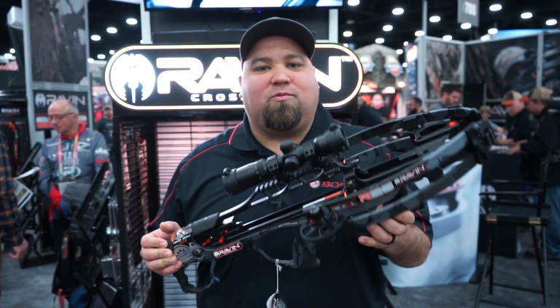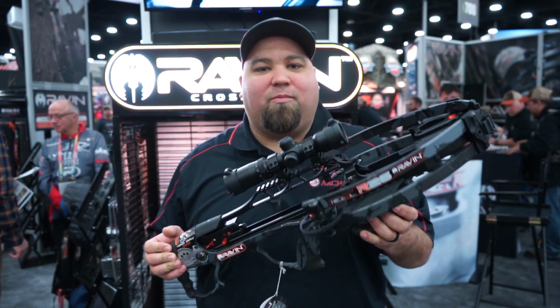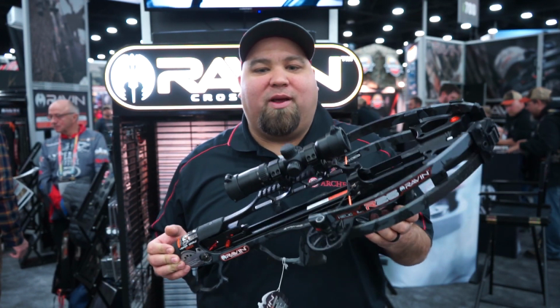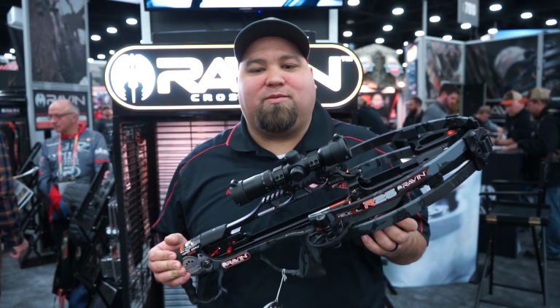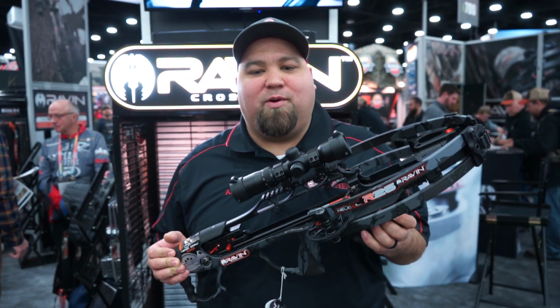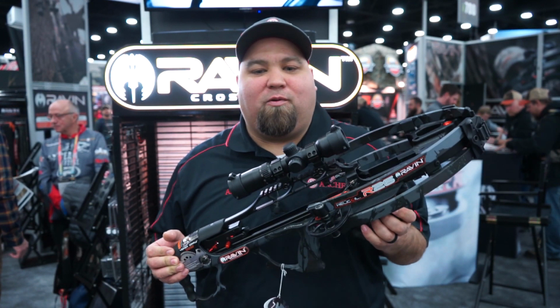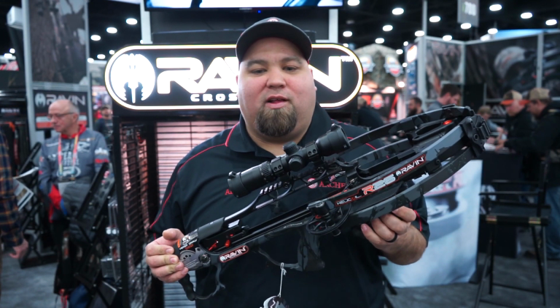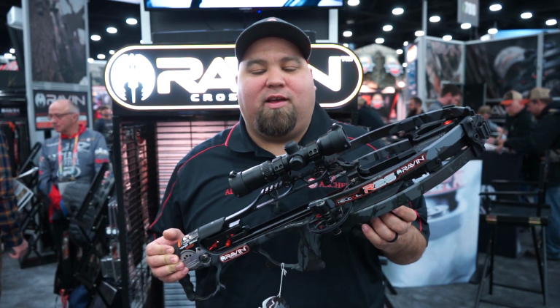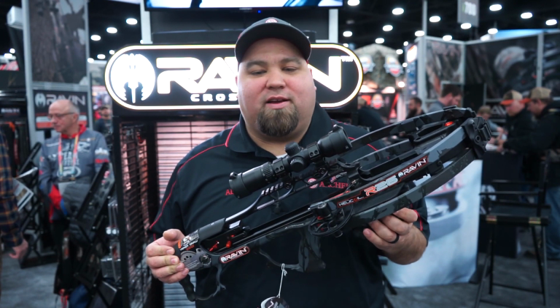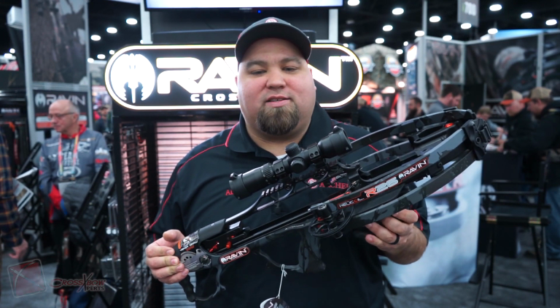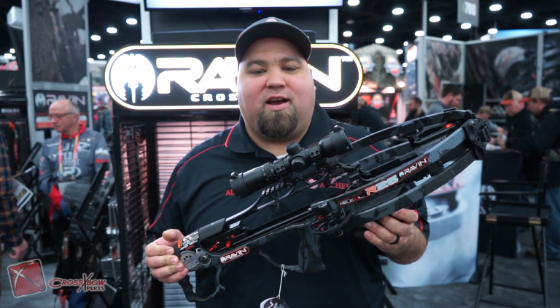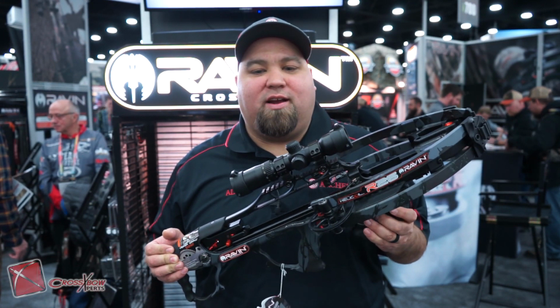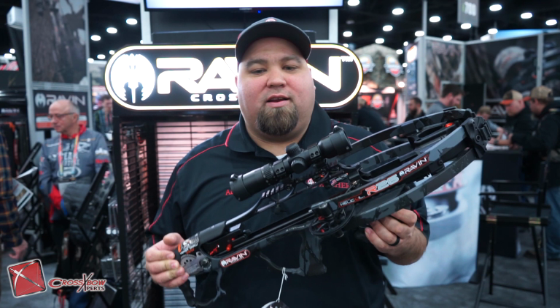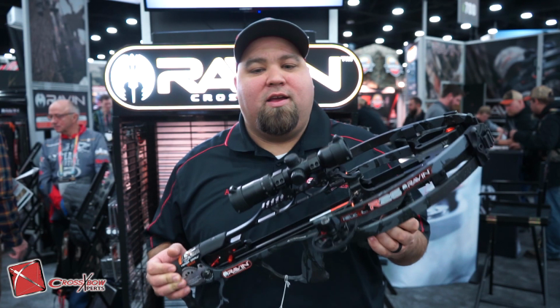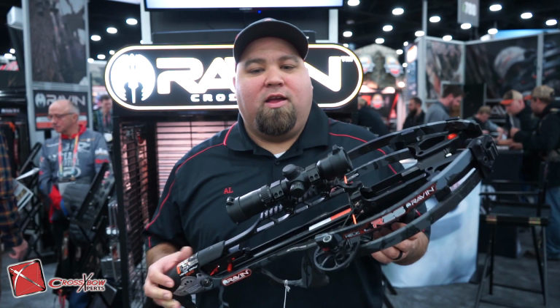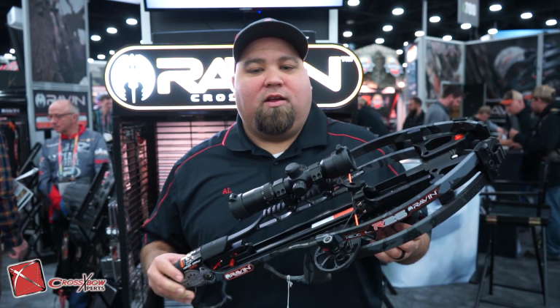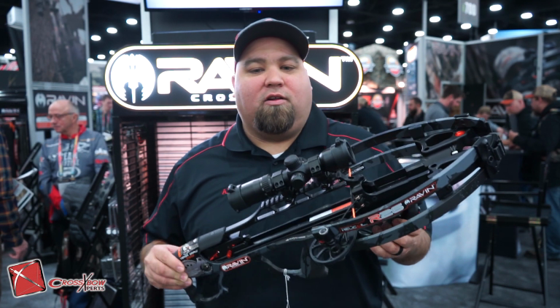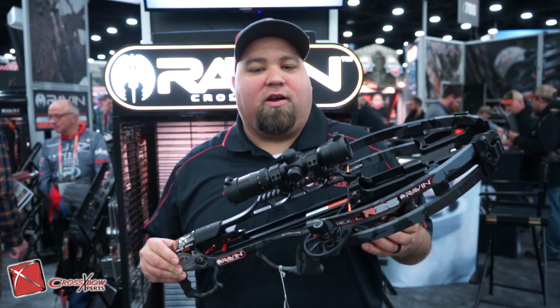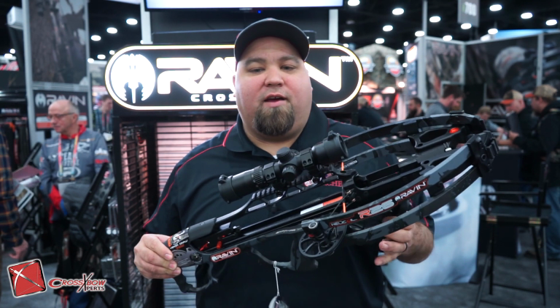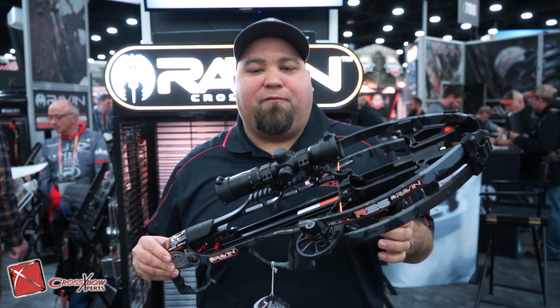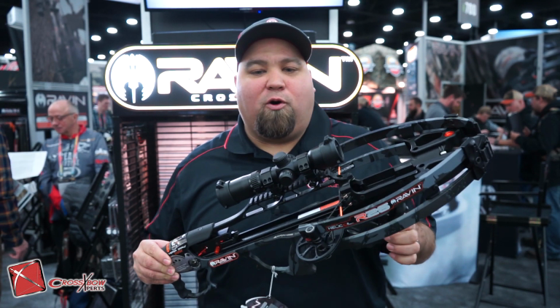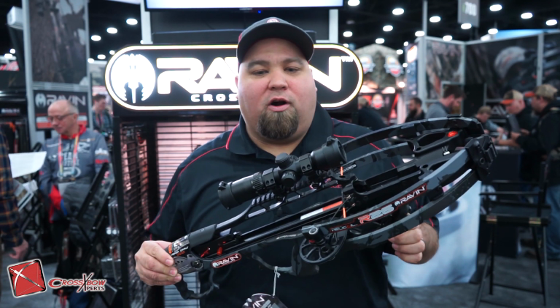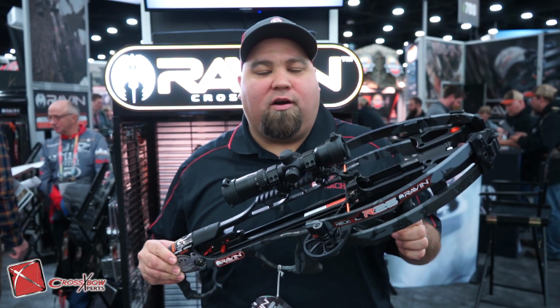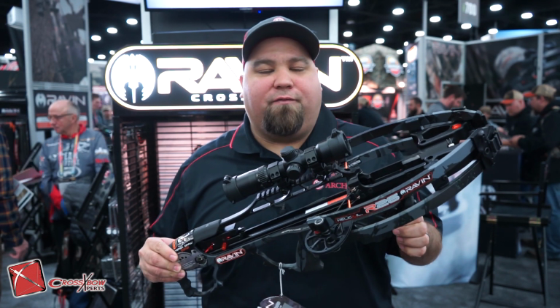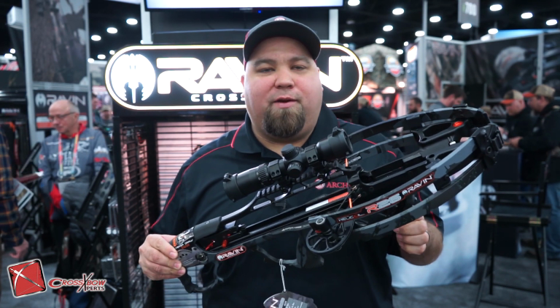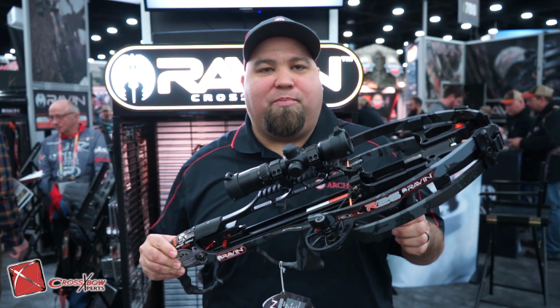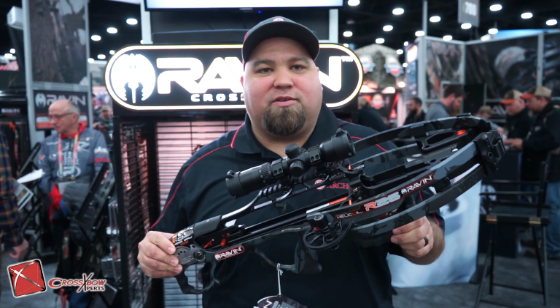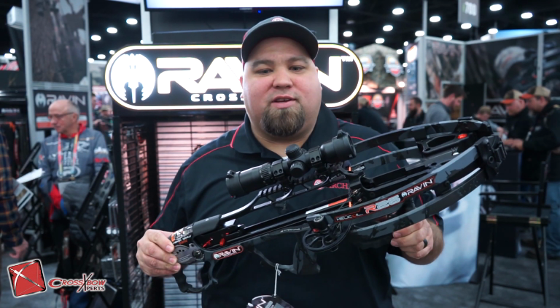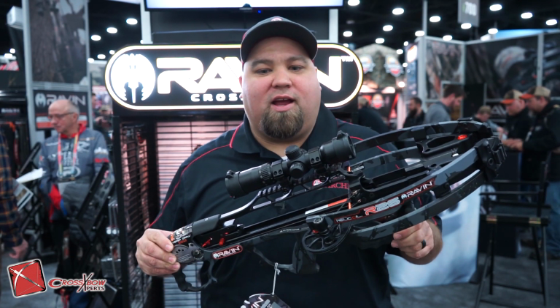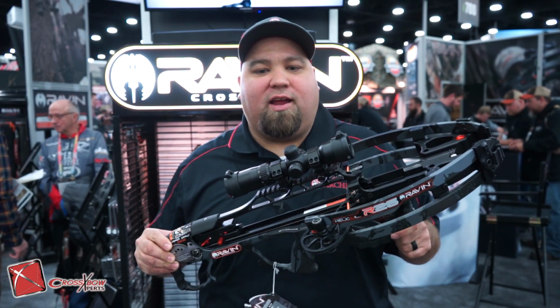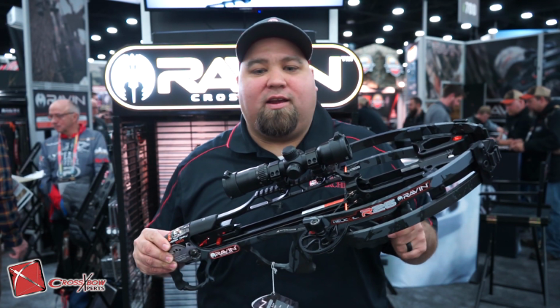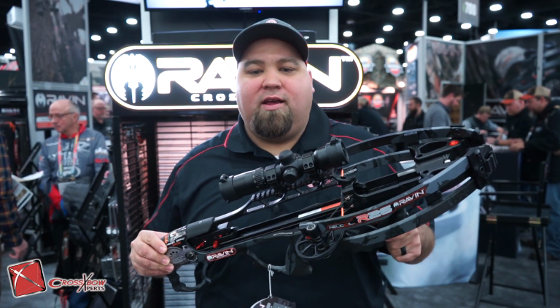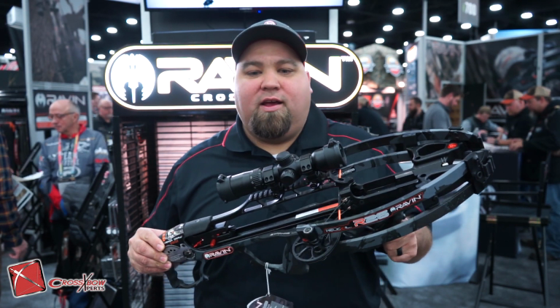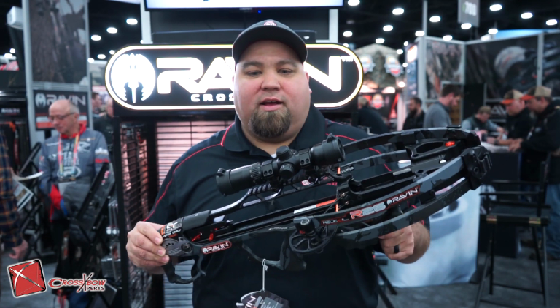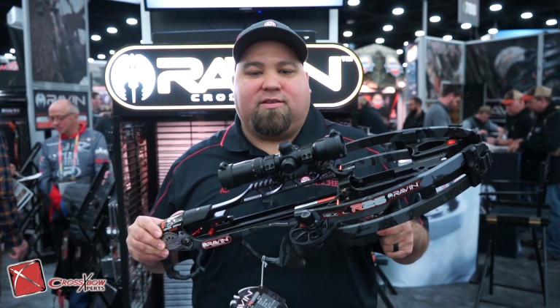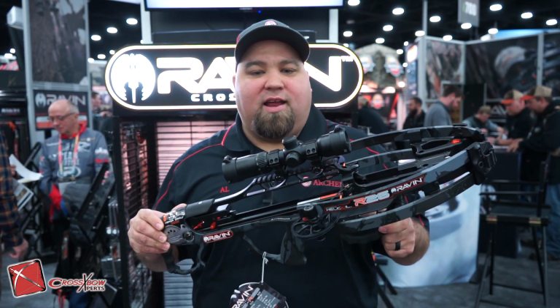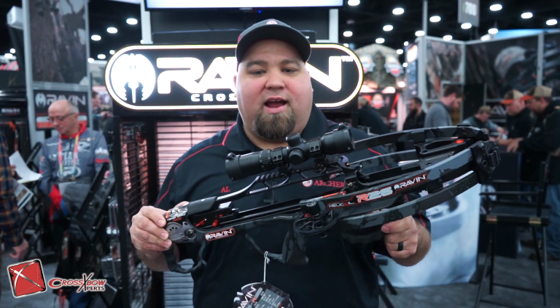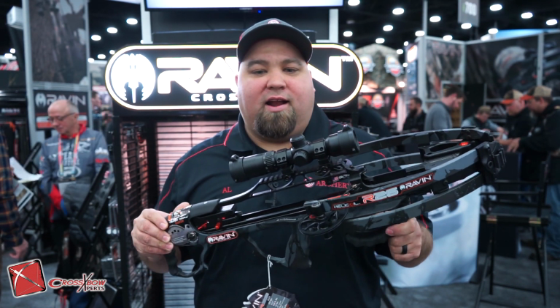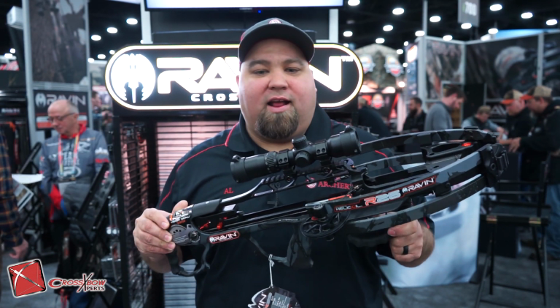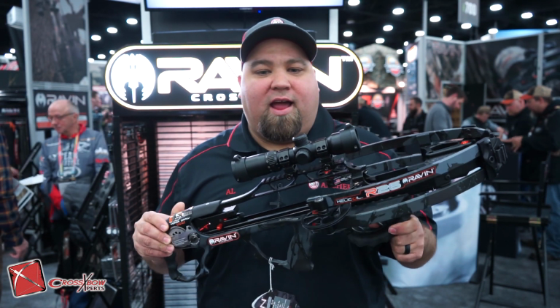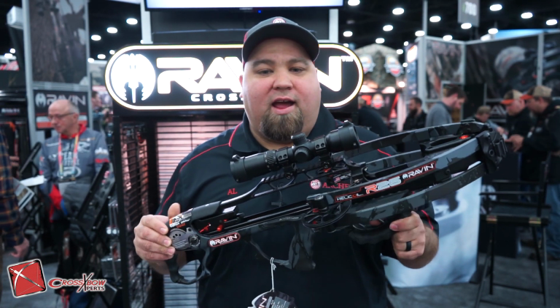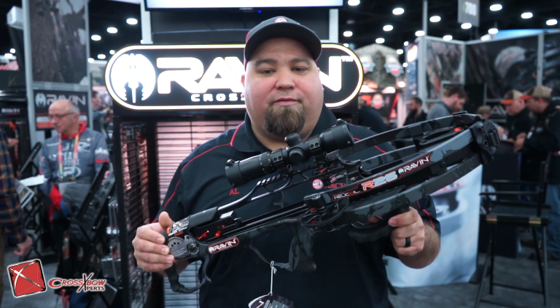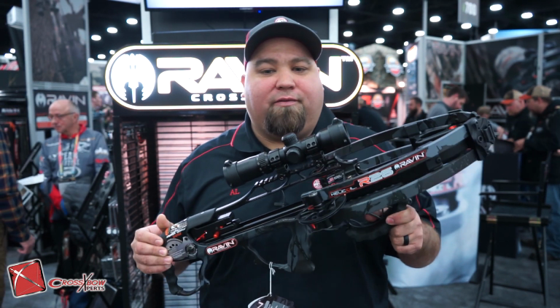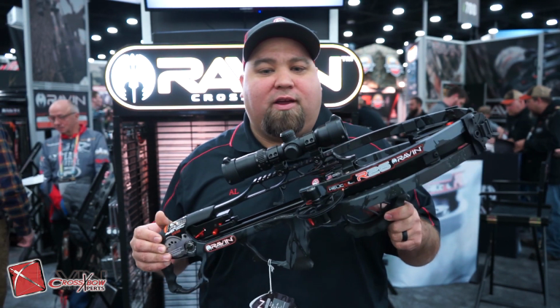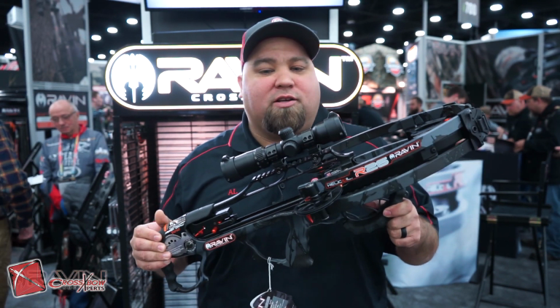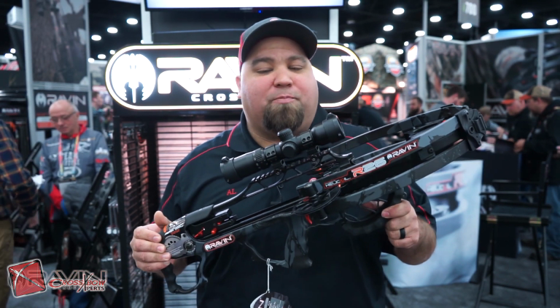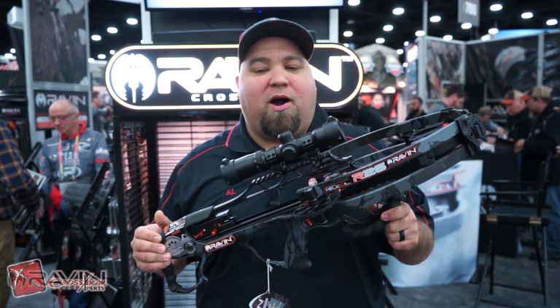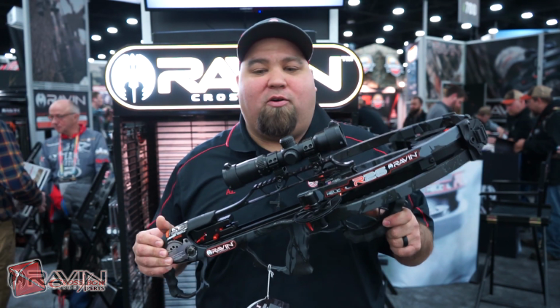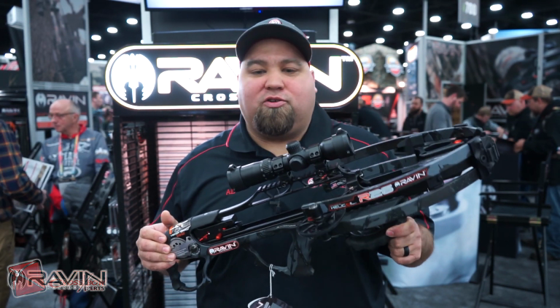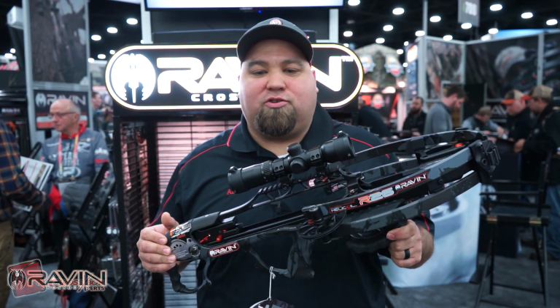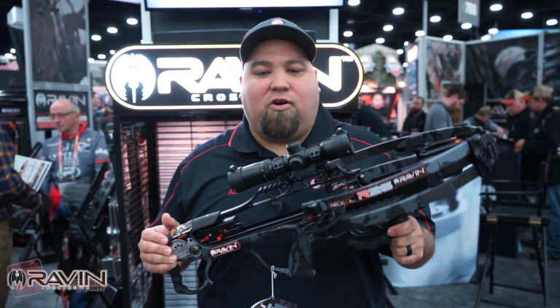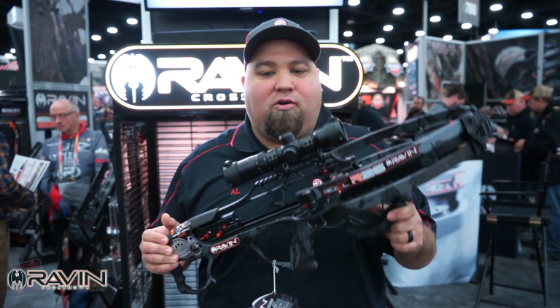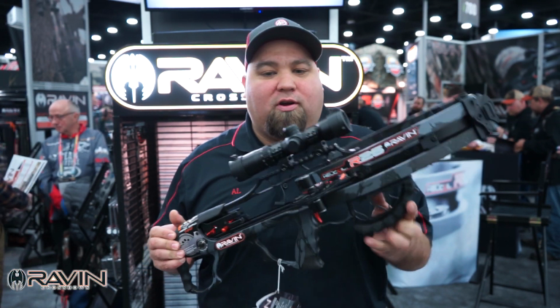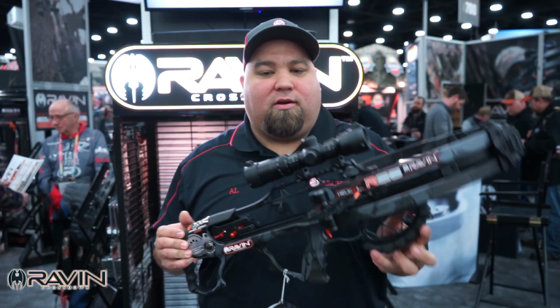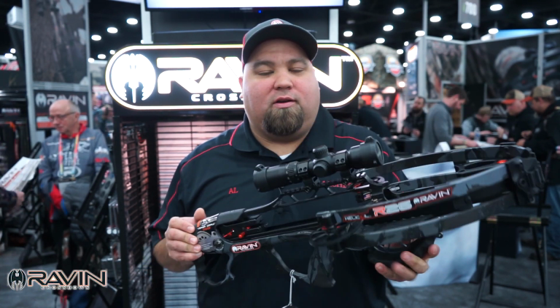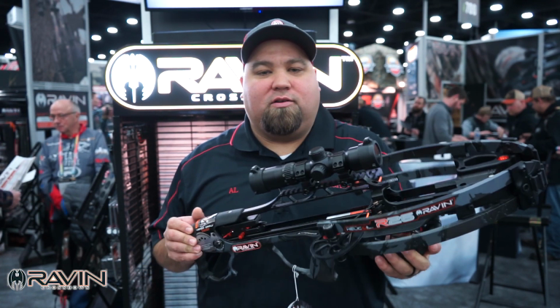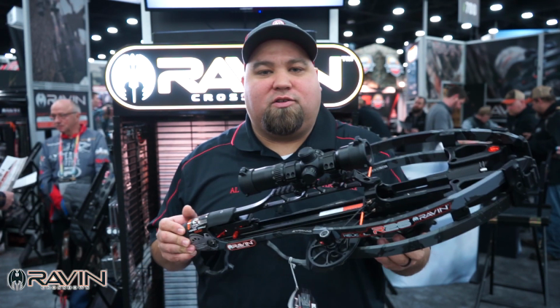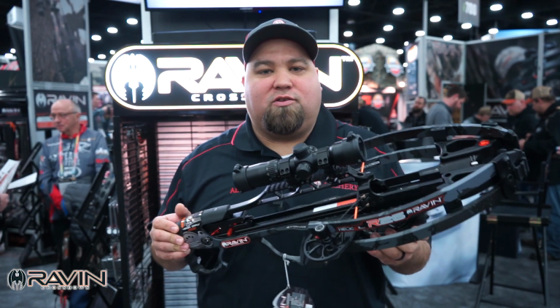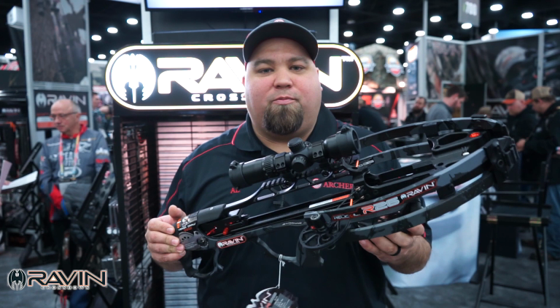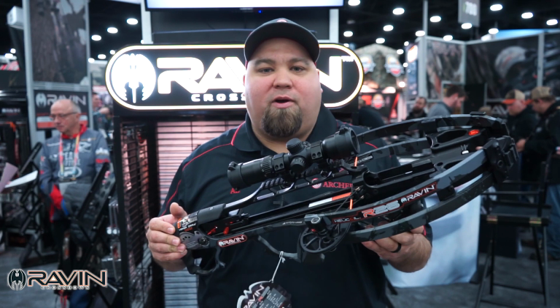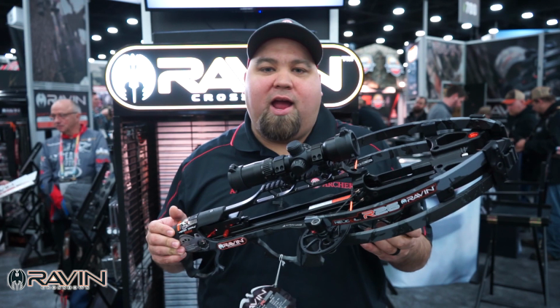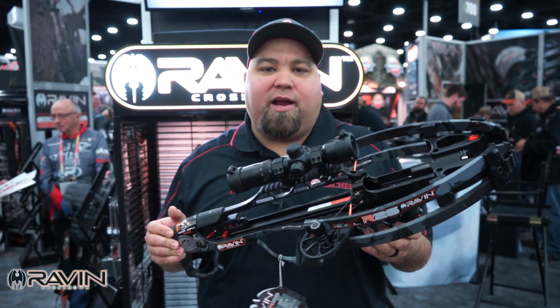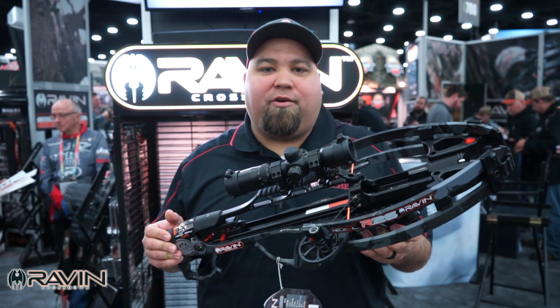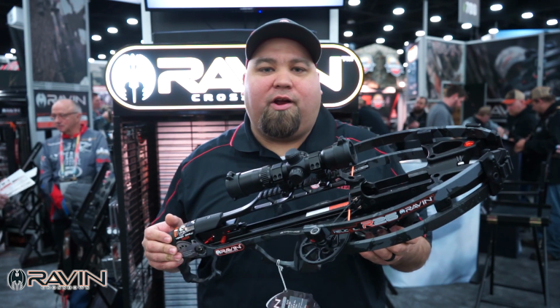This one makes me really excited. You're looking at 400 feet per second, with a nine and a half inch power stroke. It's super accurate.